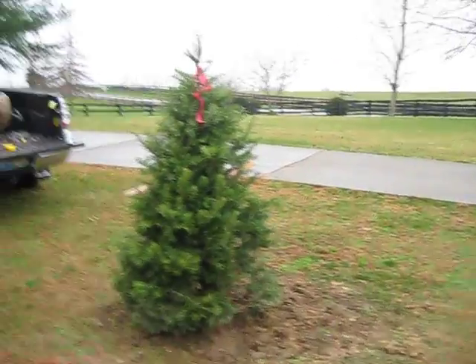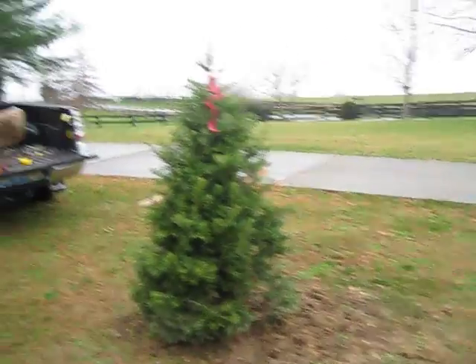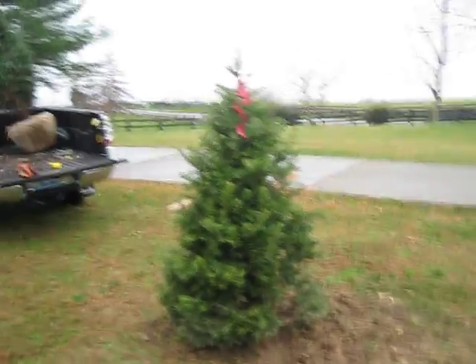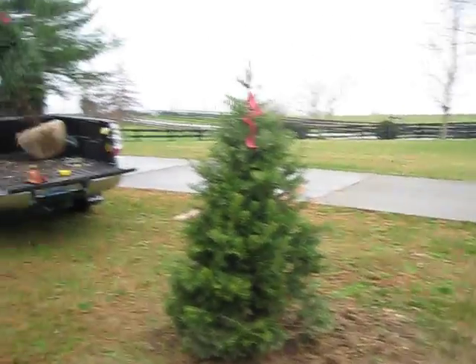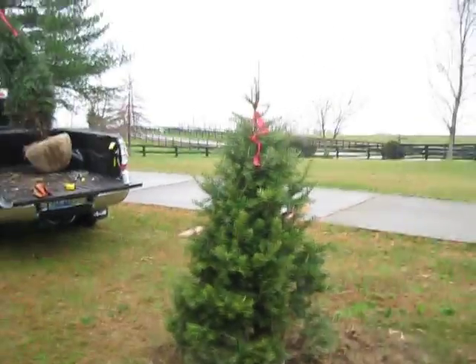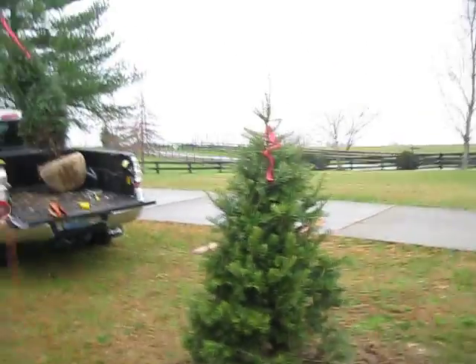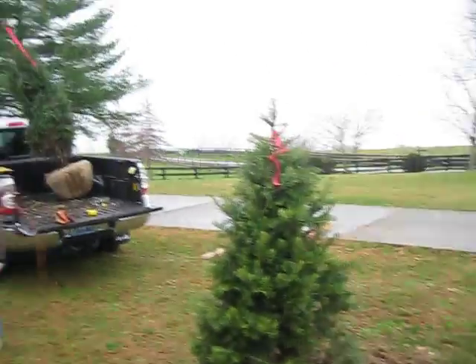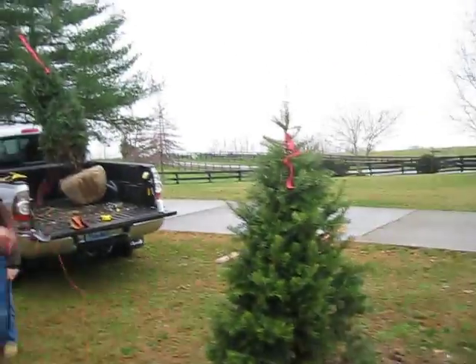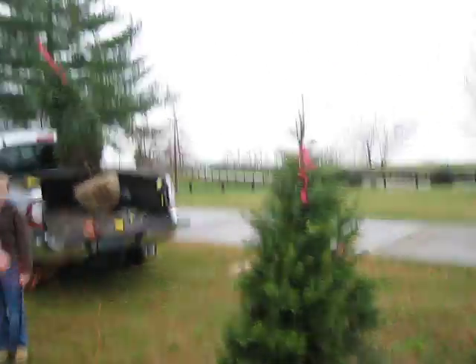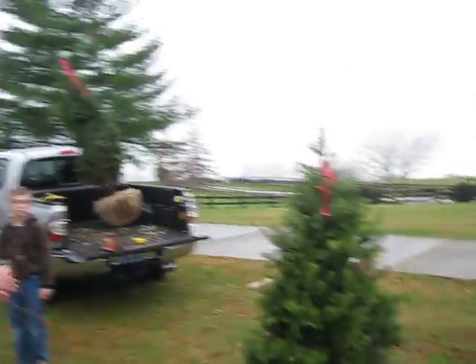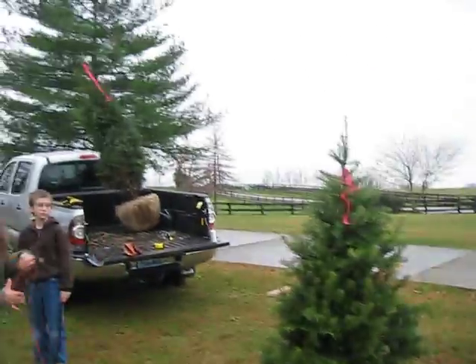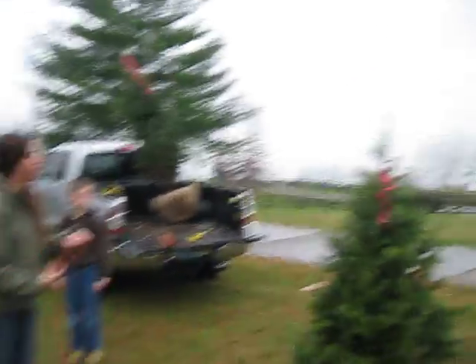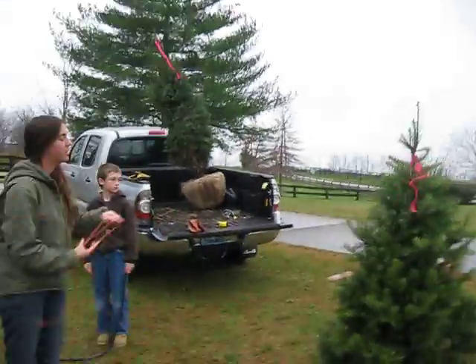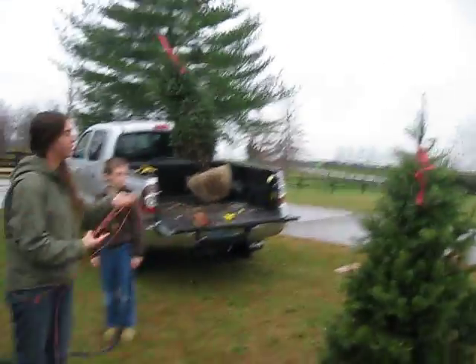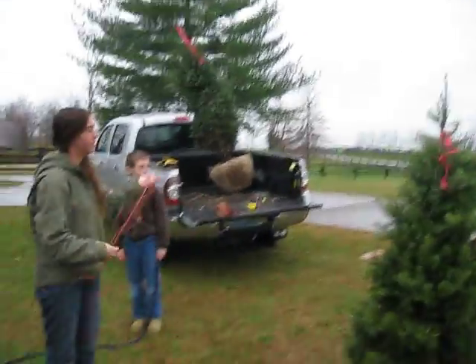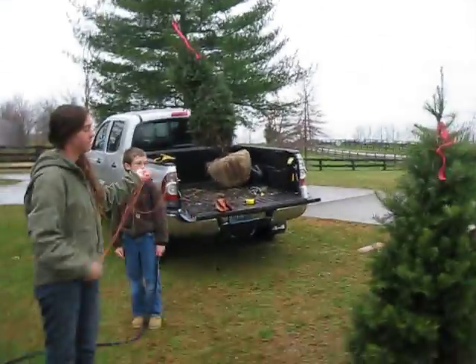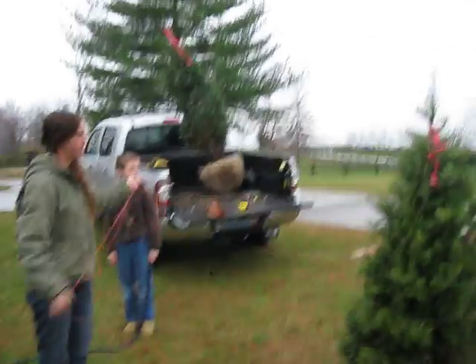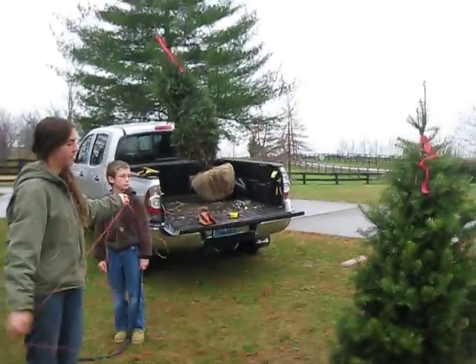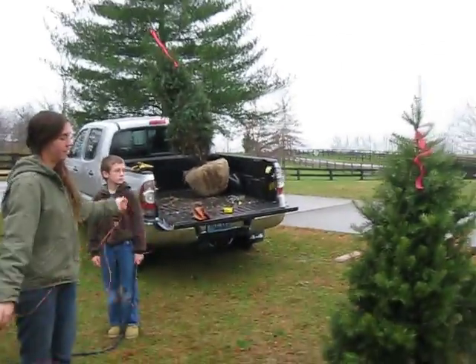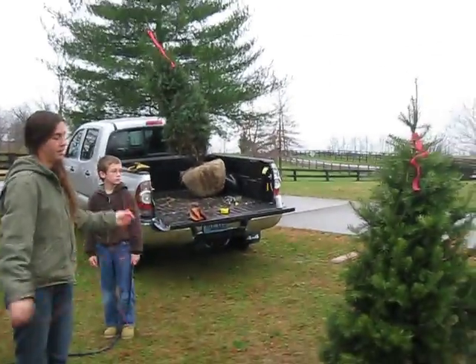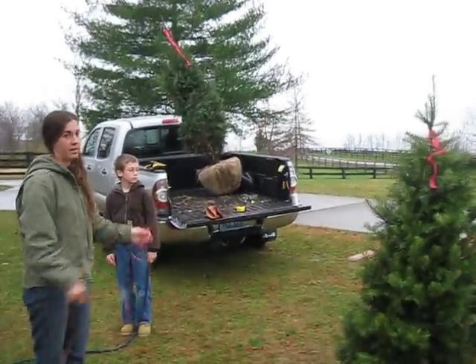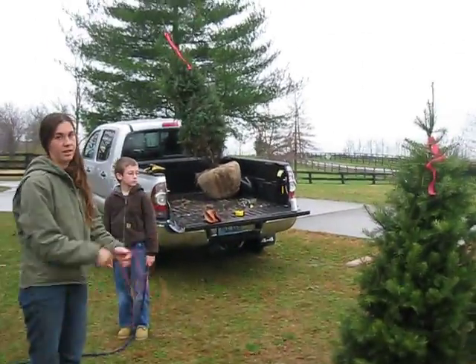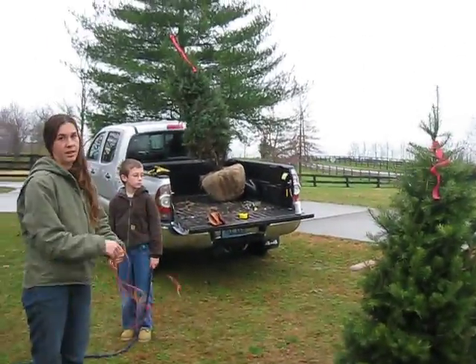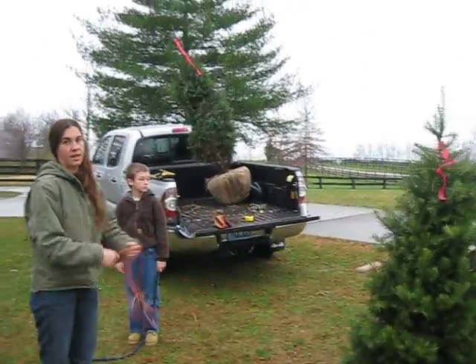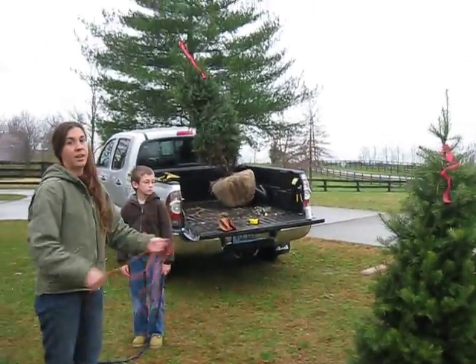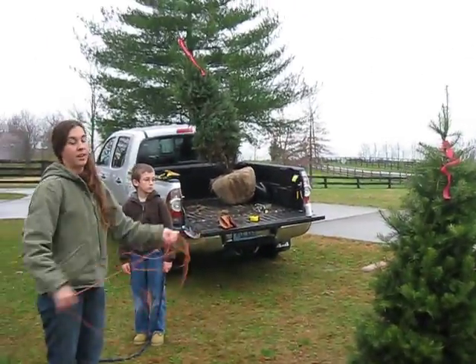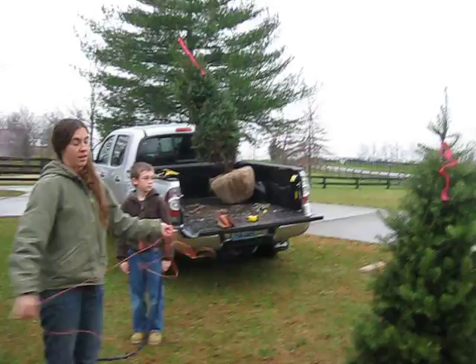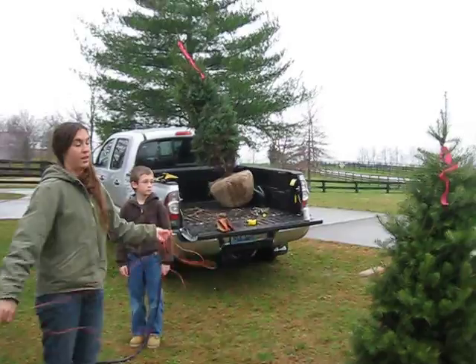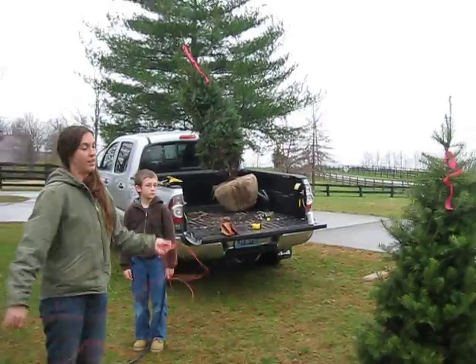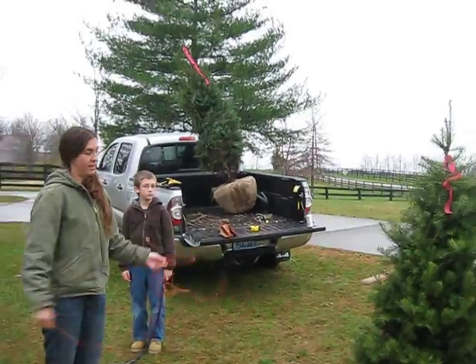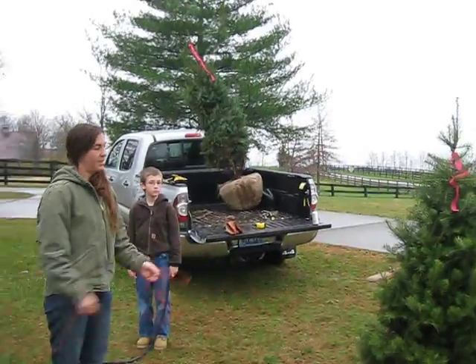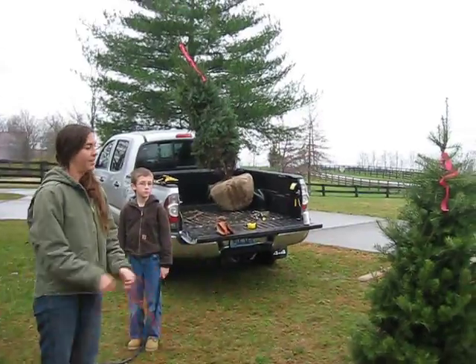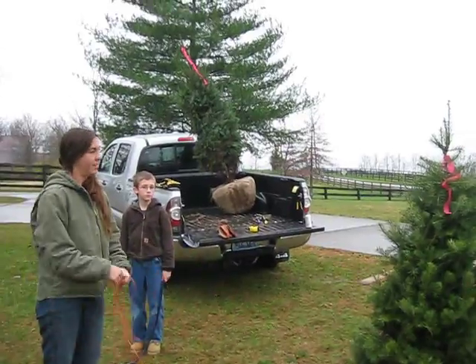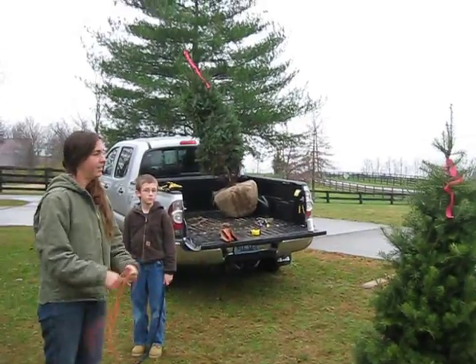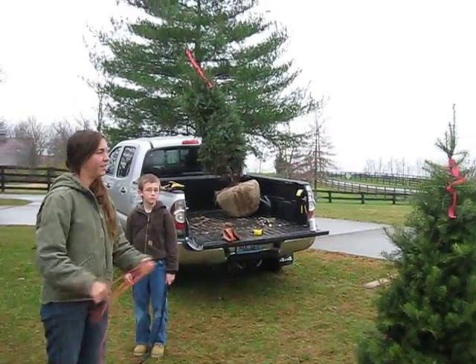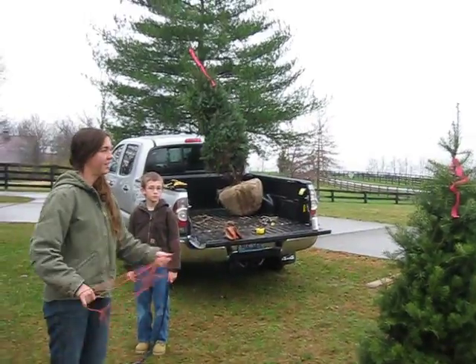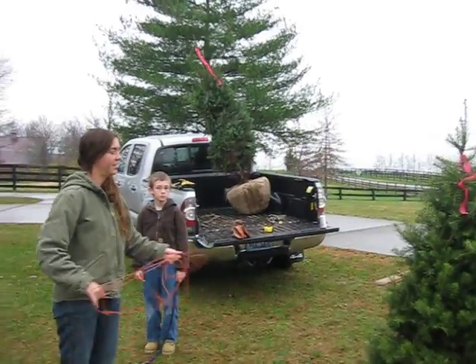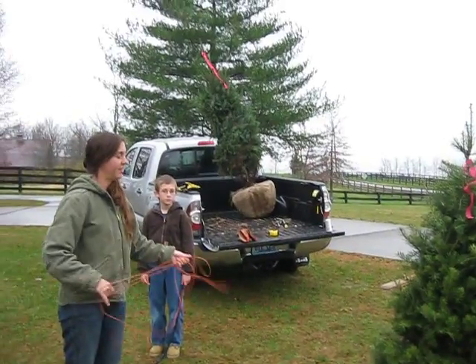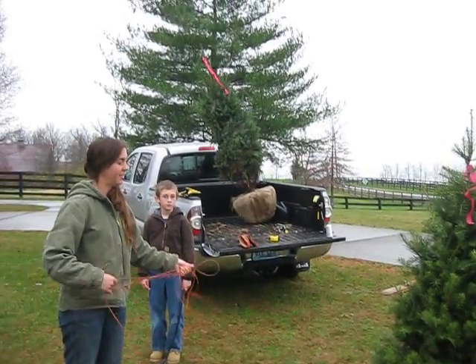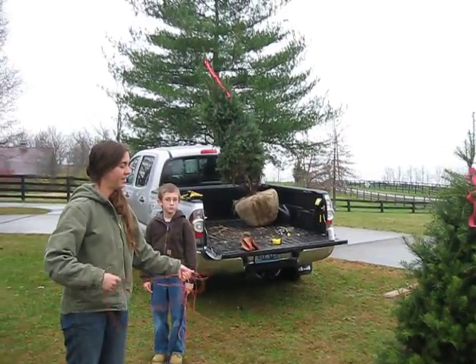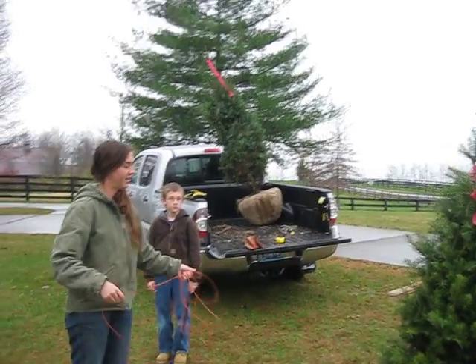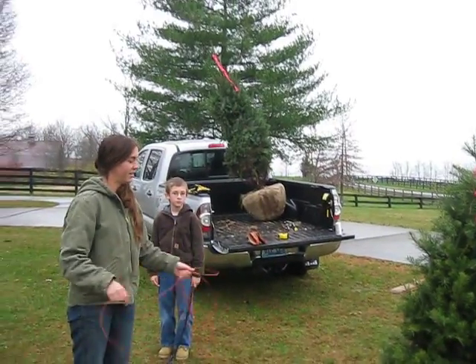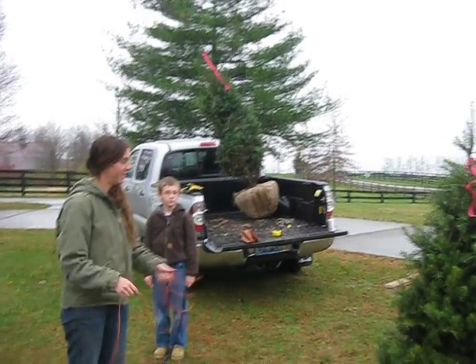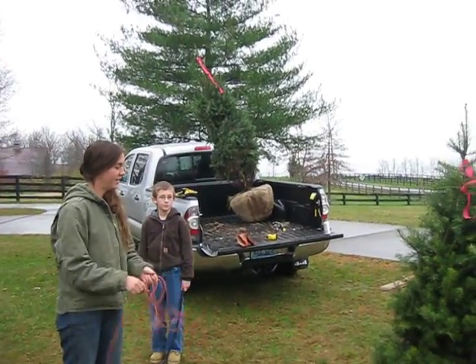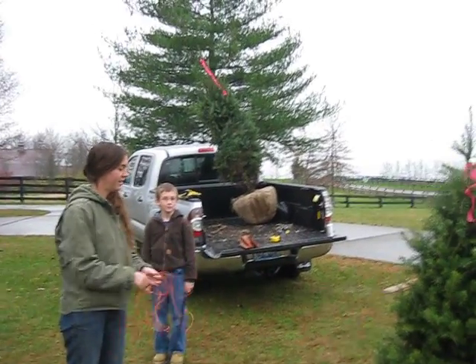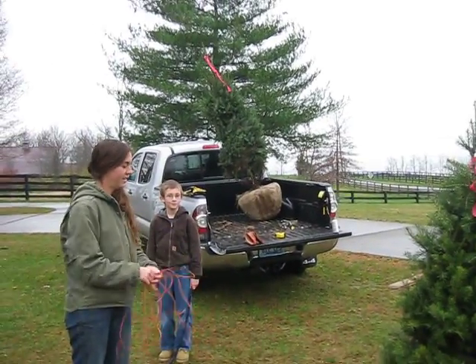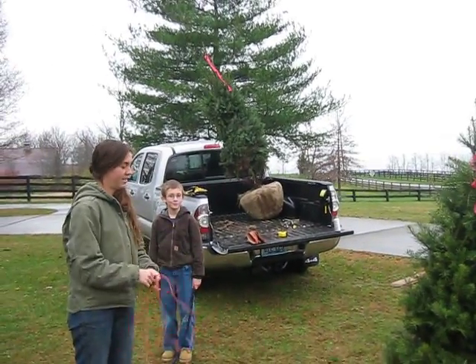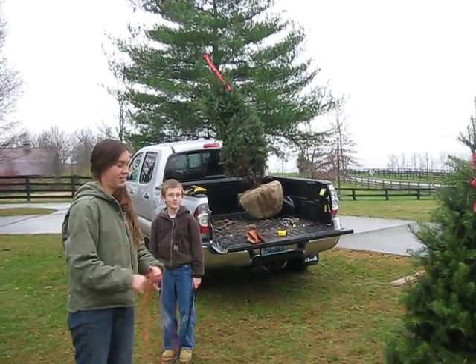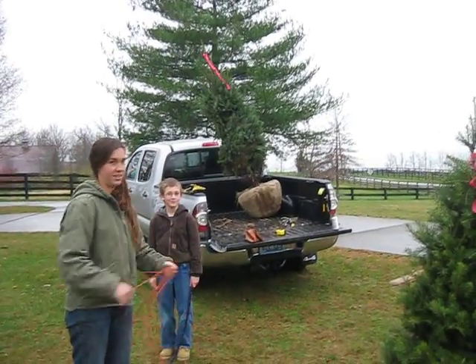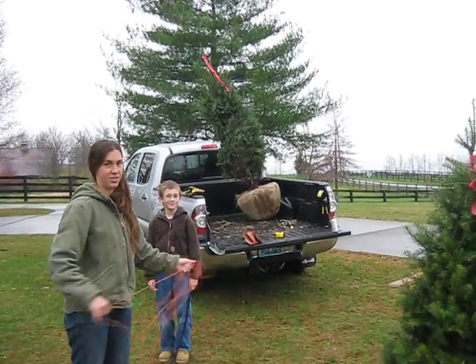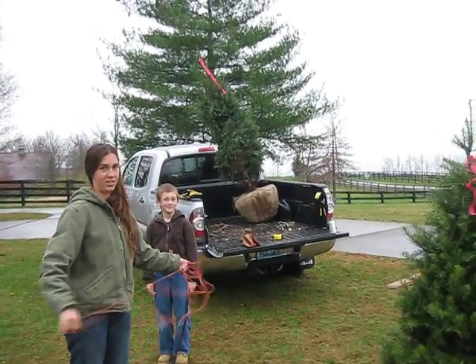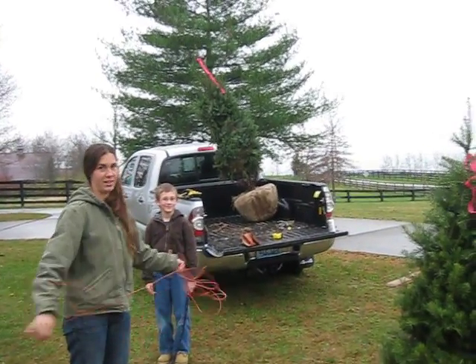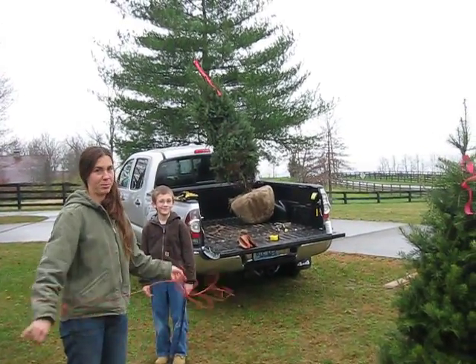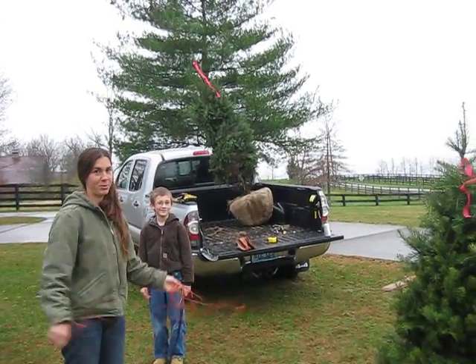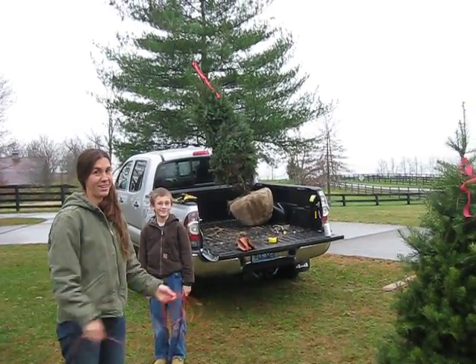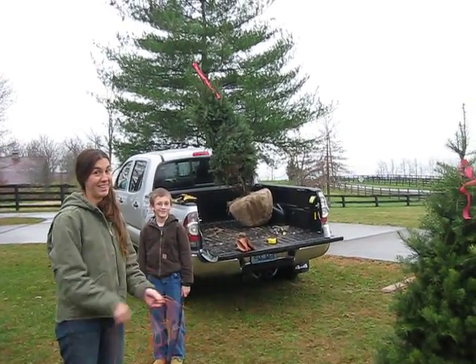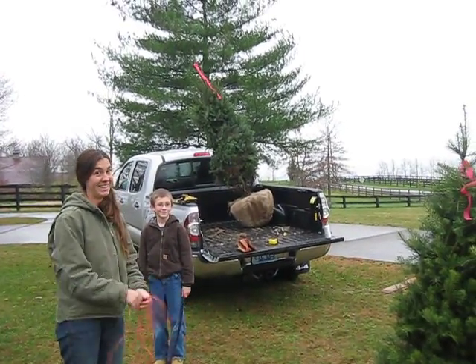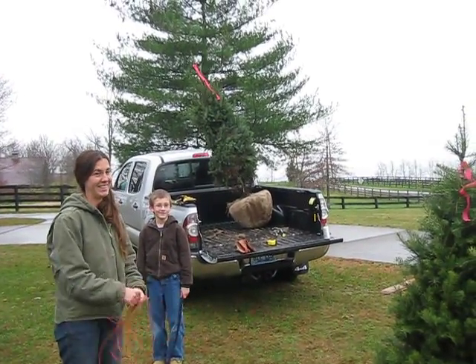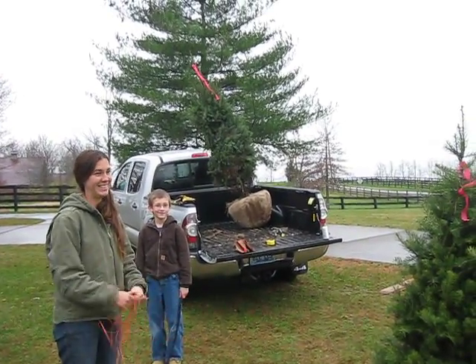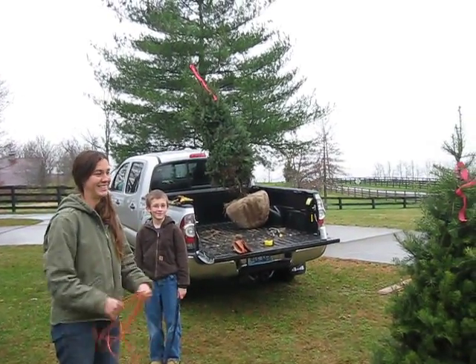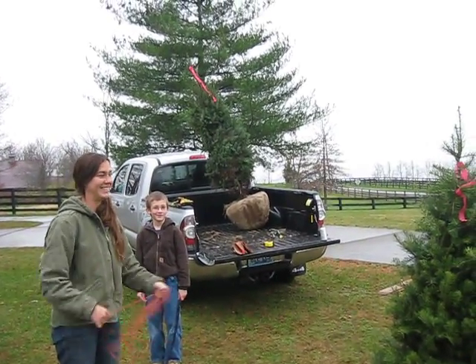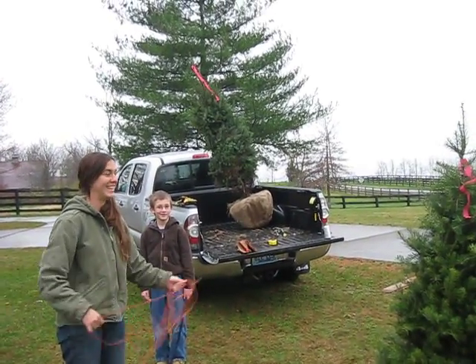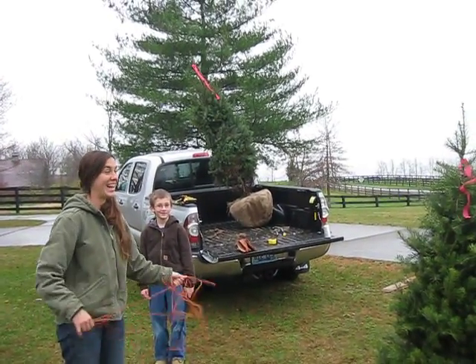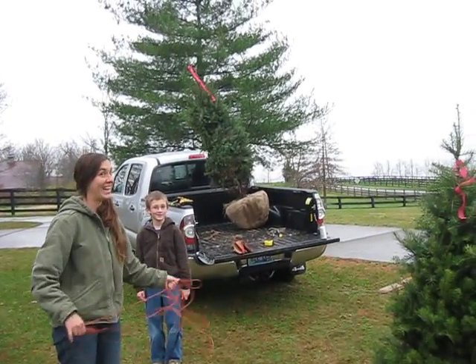Congratulations, tree number one! Say hi!